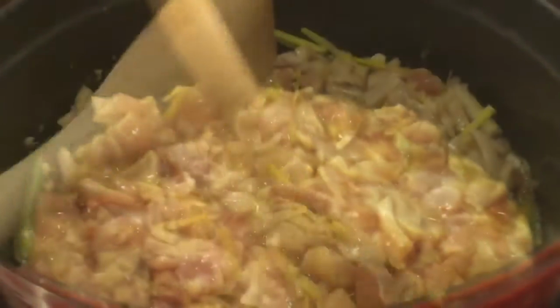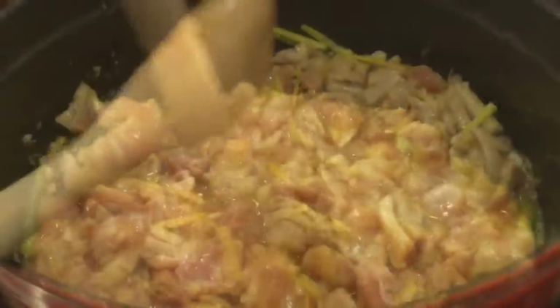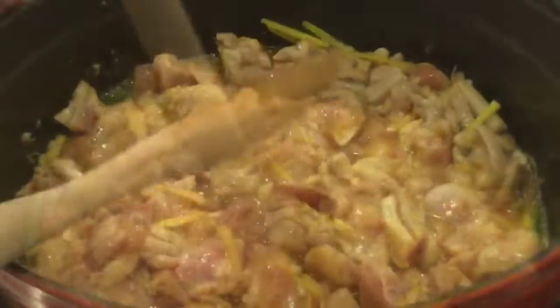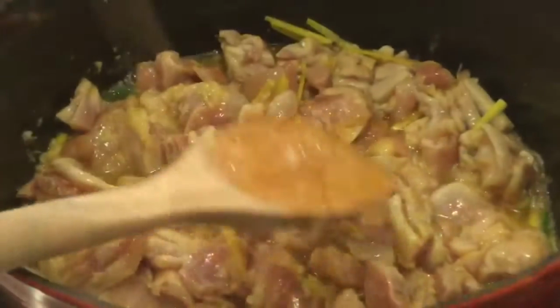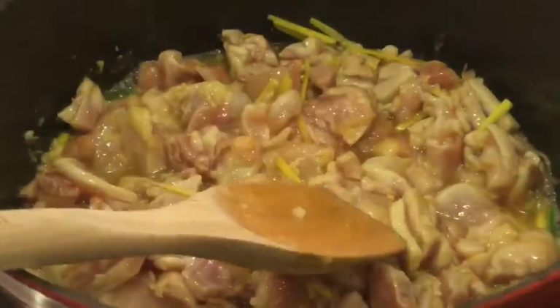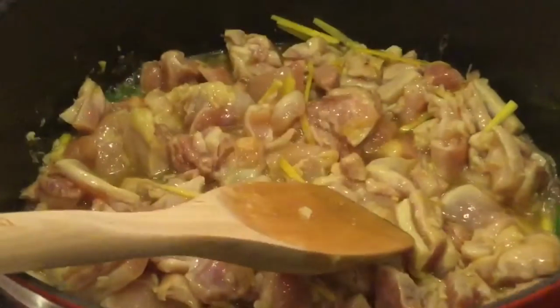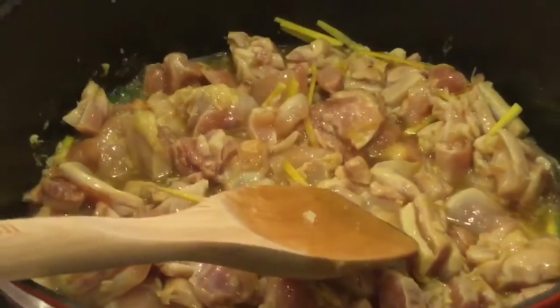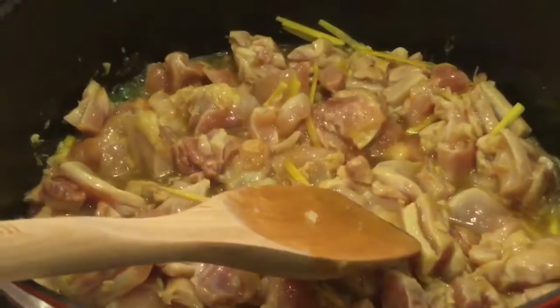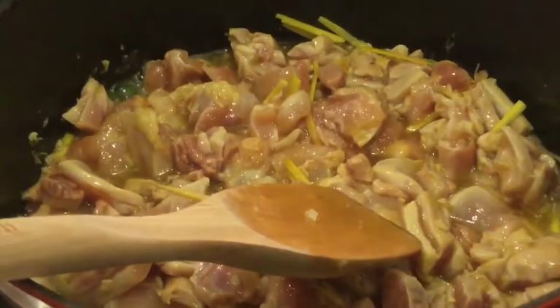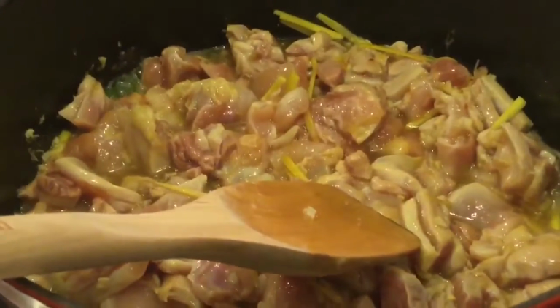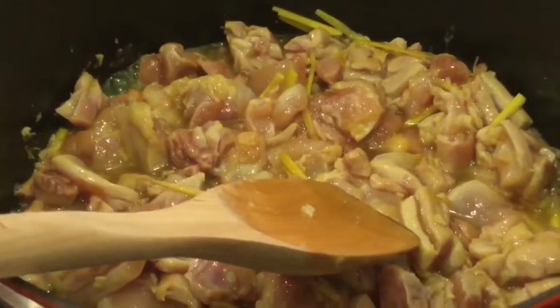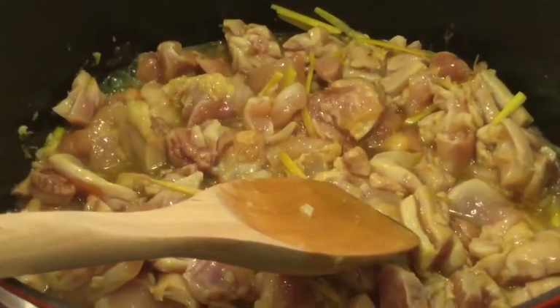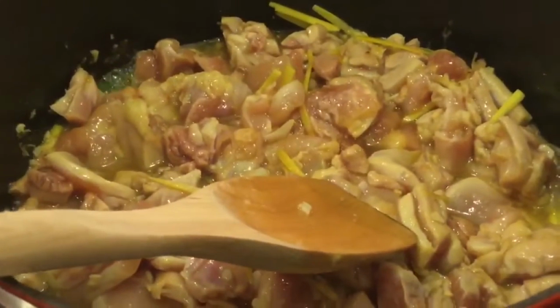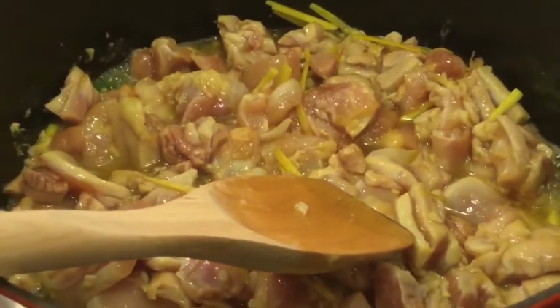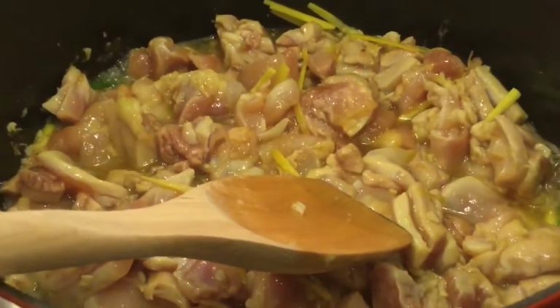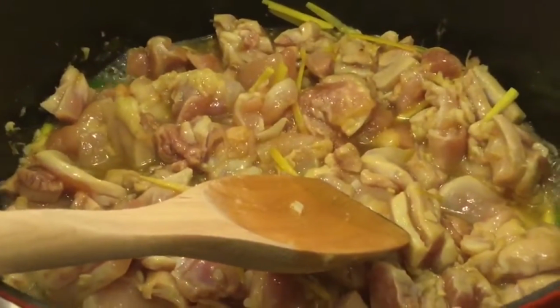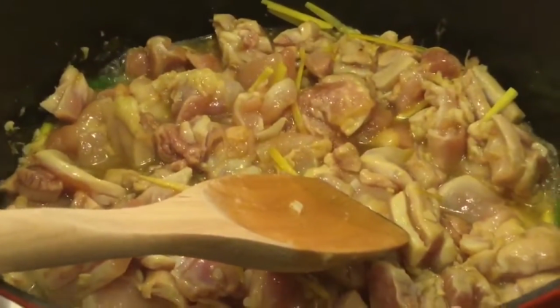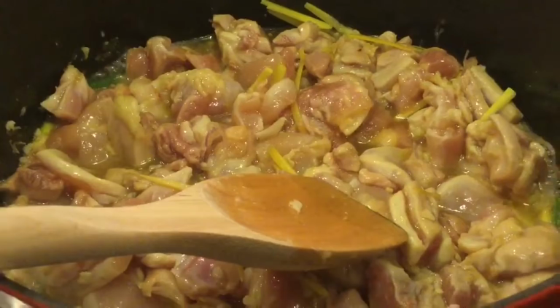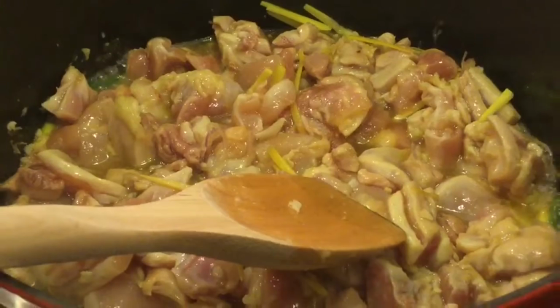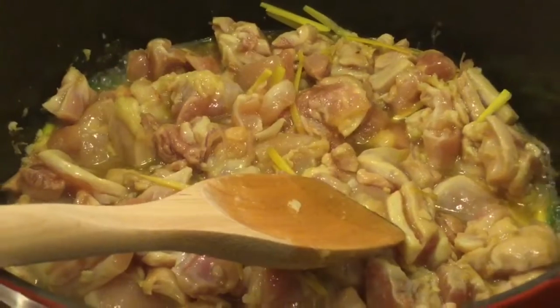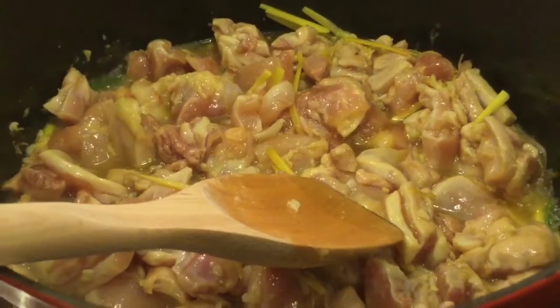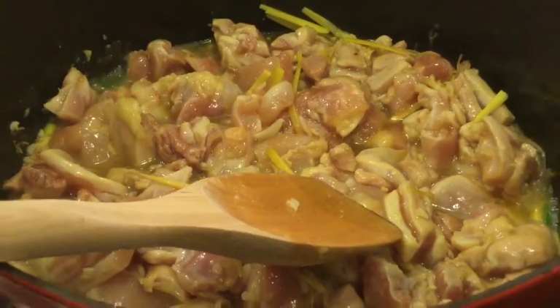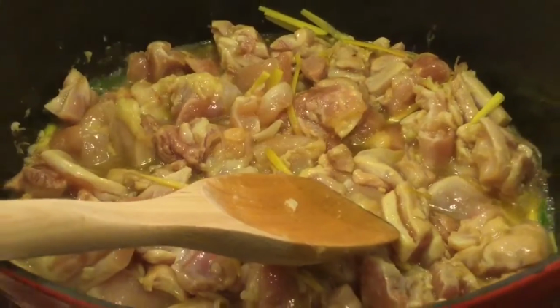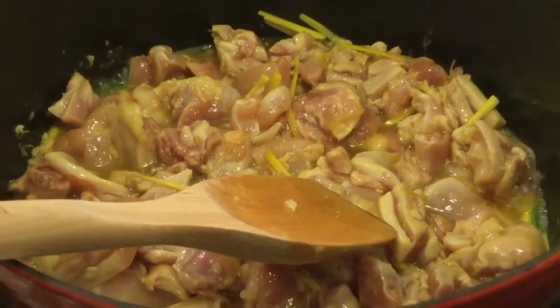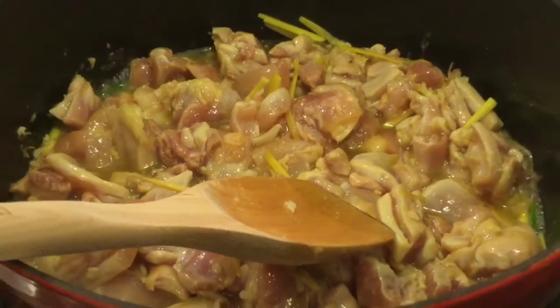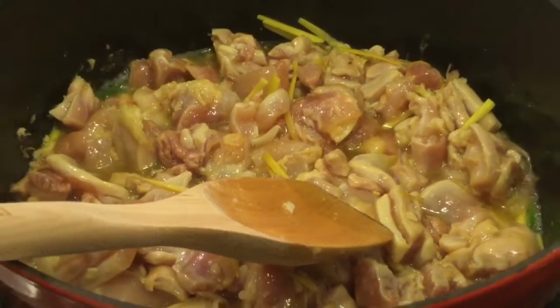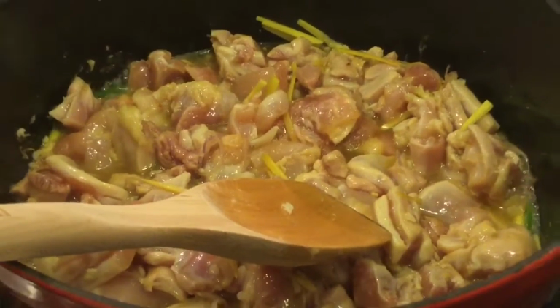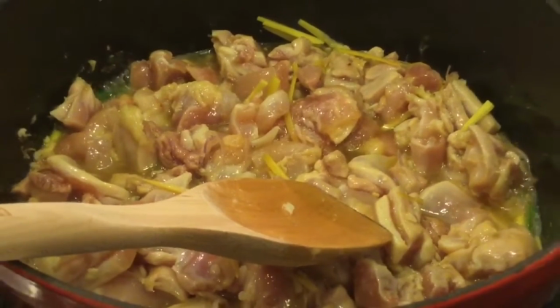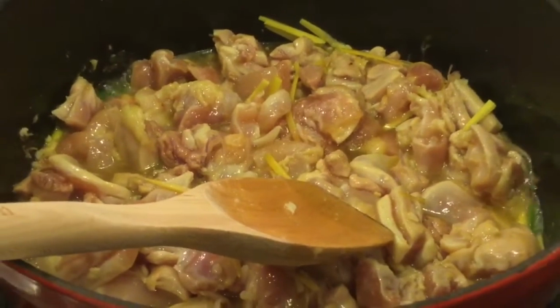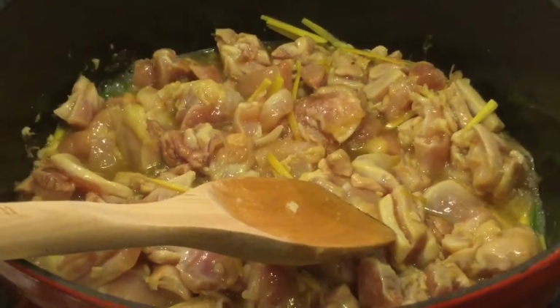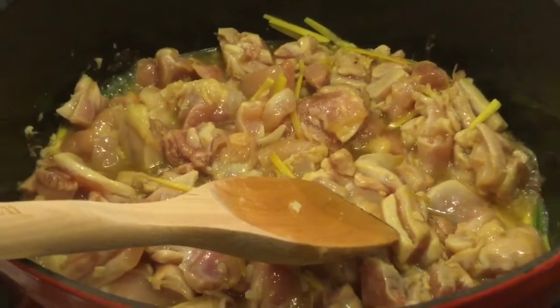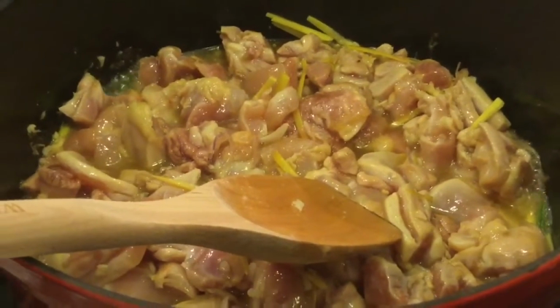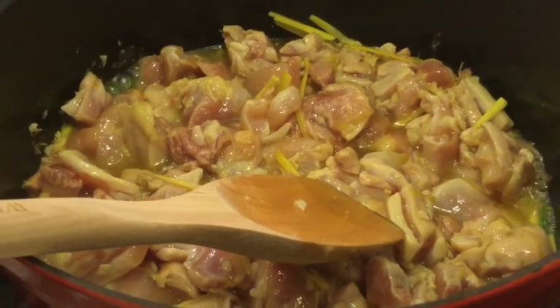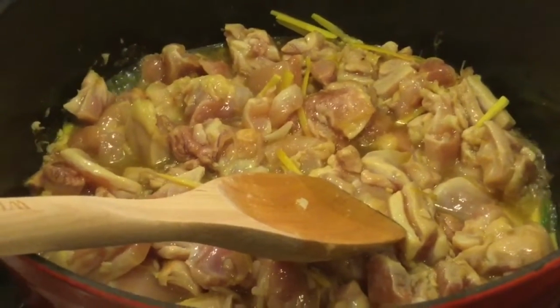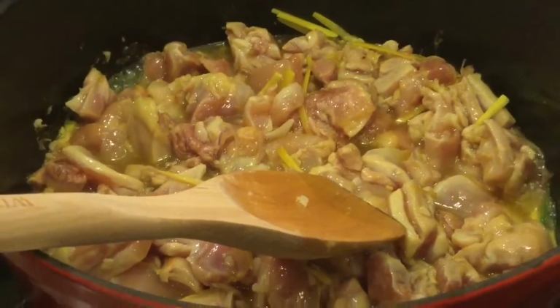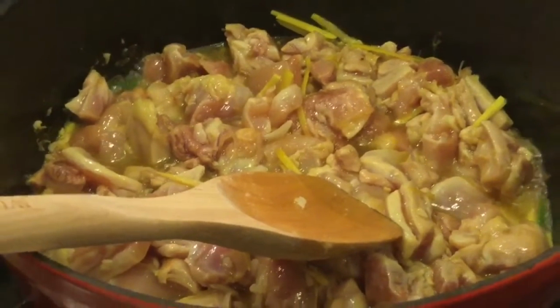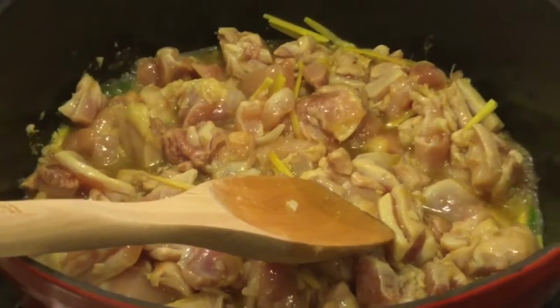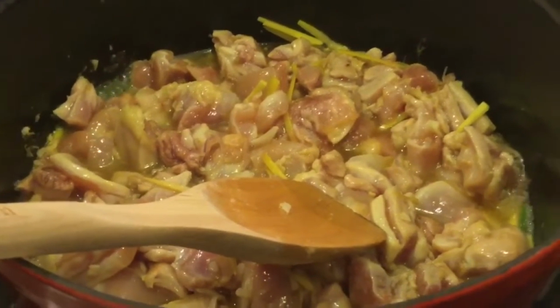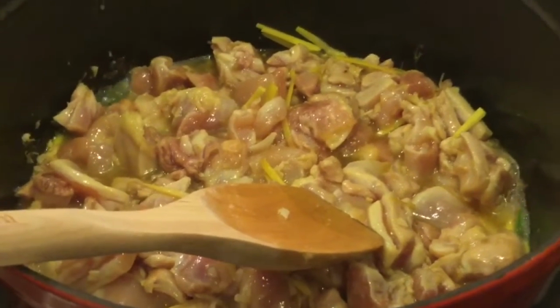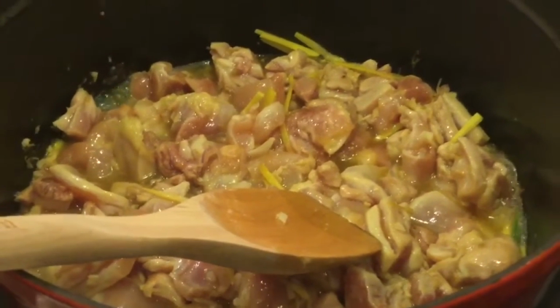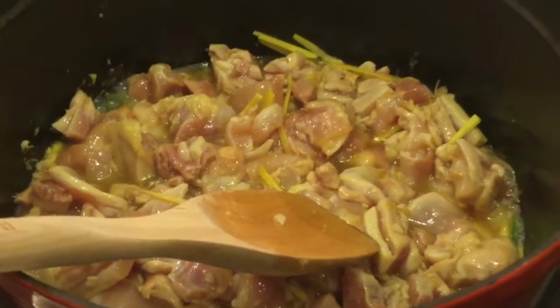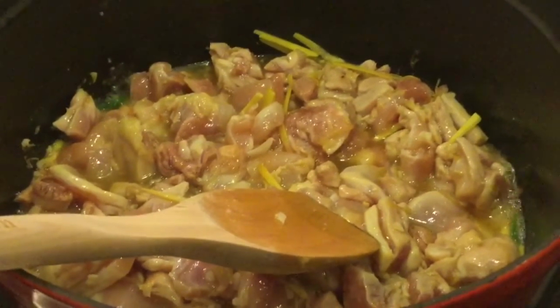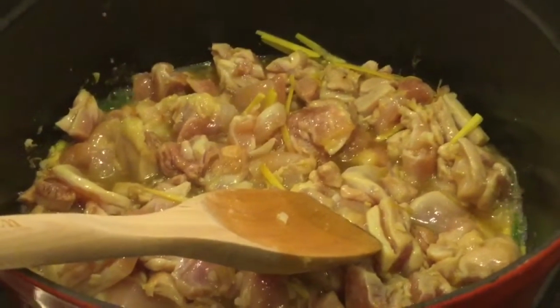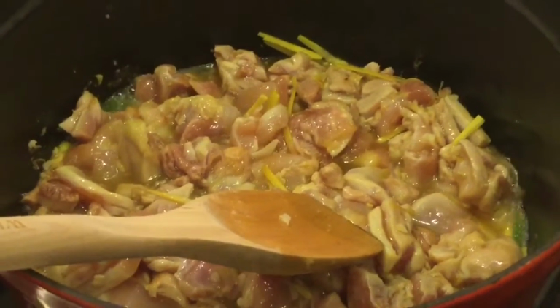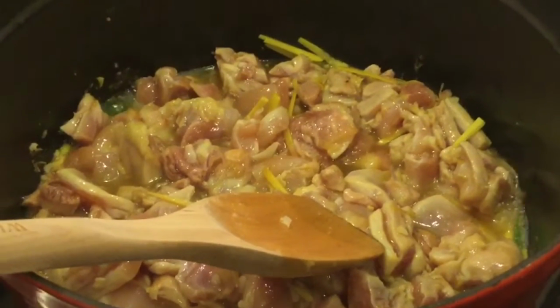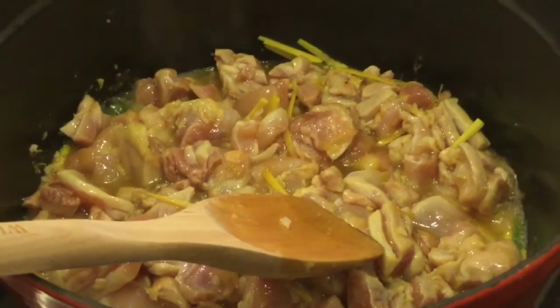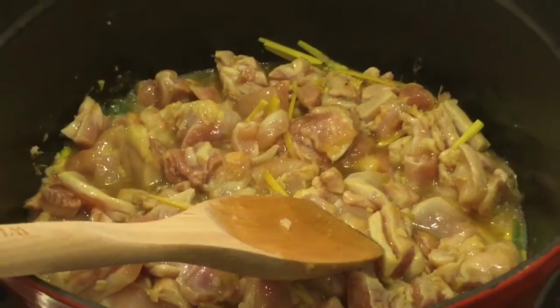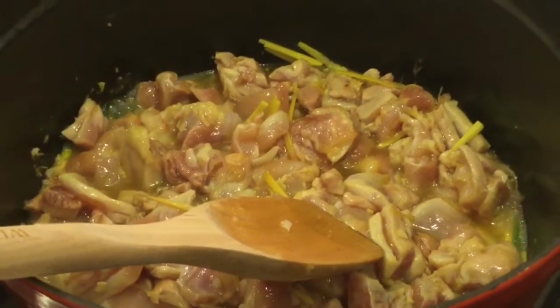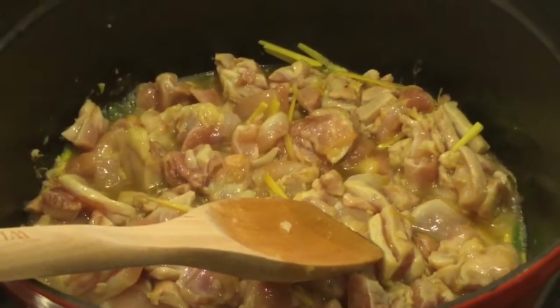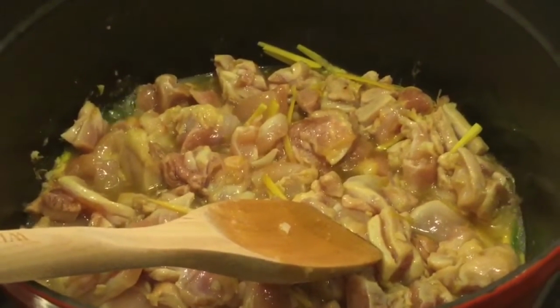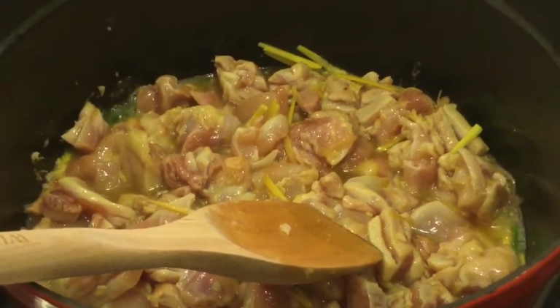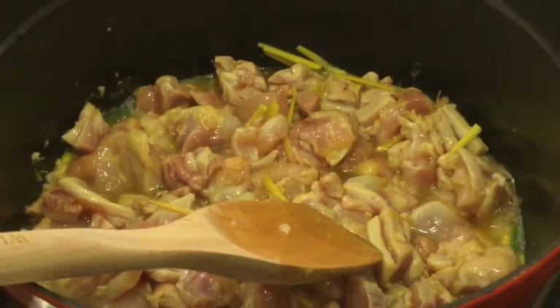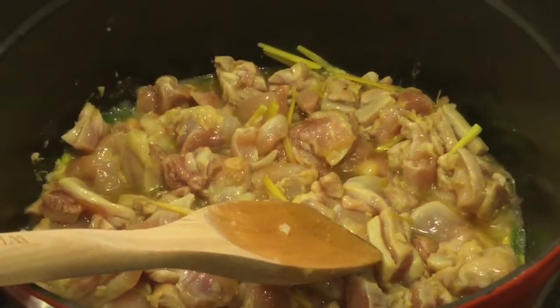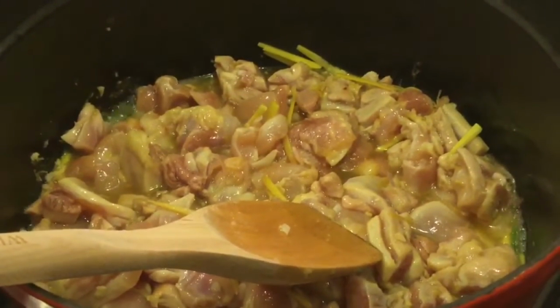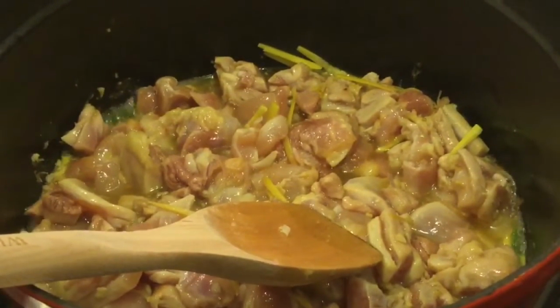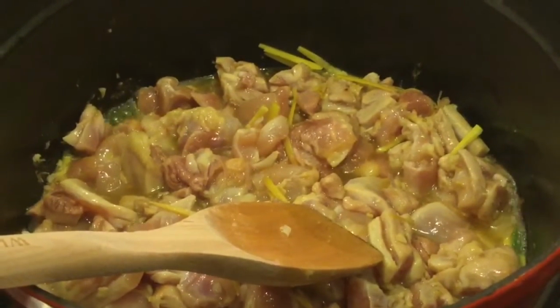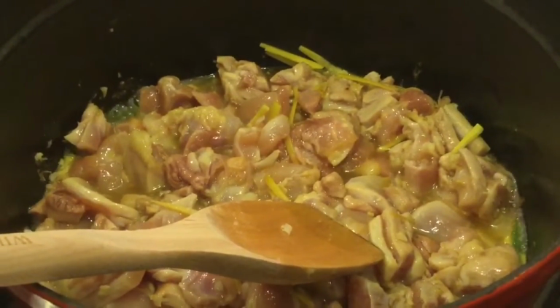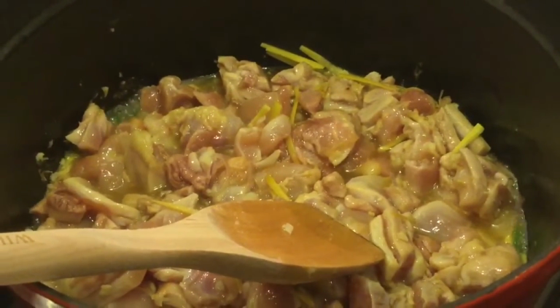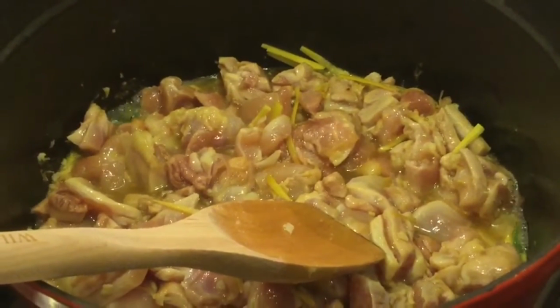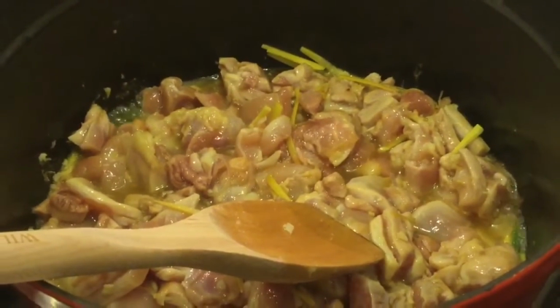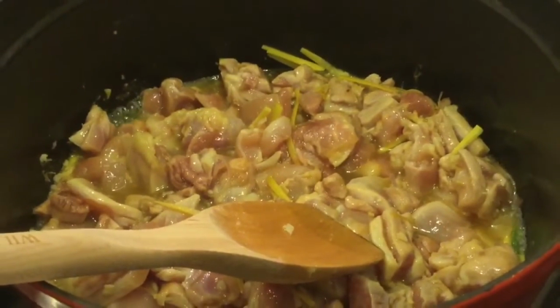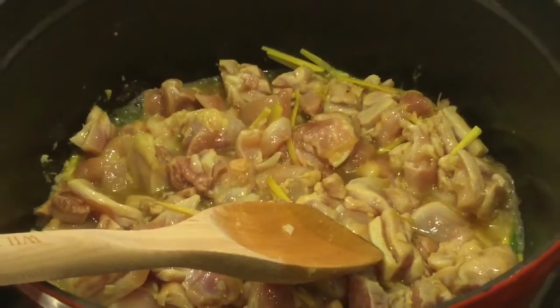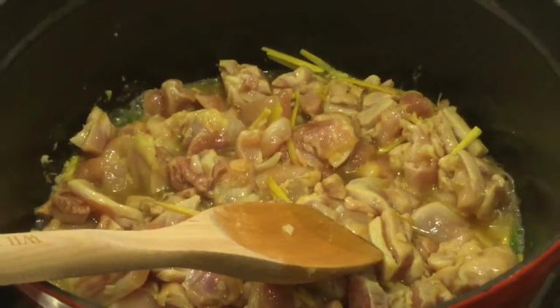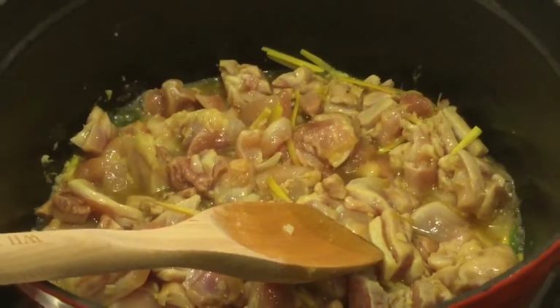I believe there's a little more chicken than it says on the recipe — it's about a pound — and a little bit more sauce, maybe like a quarter more.